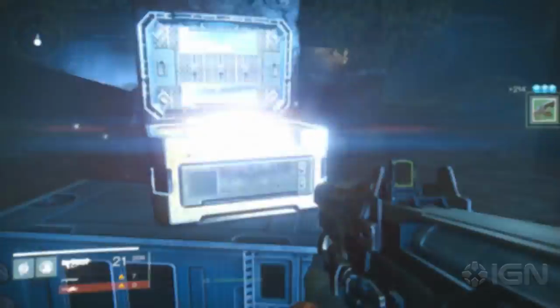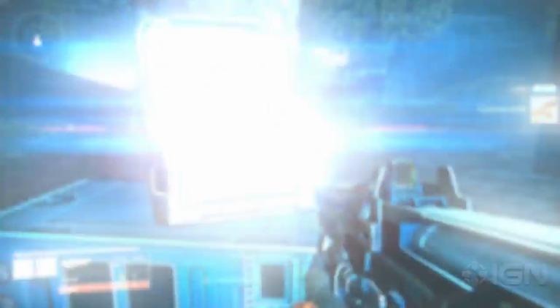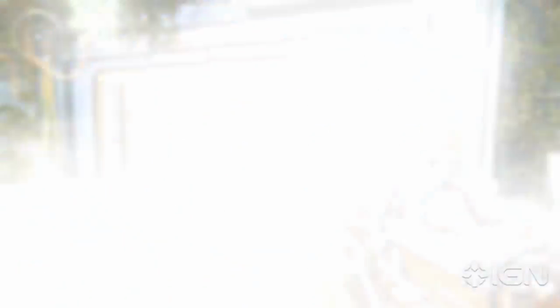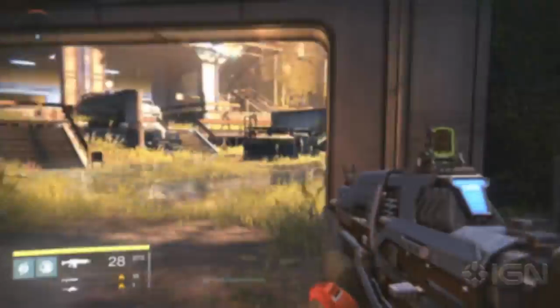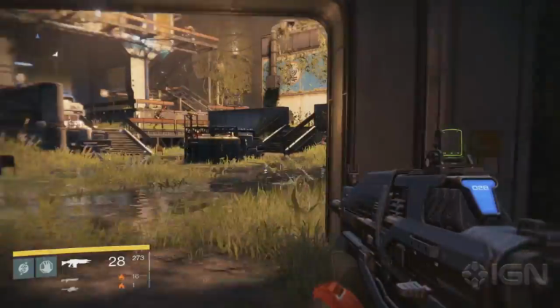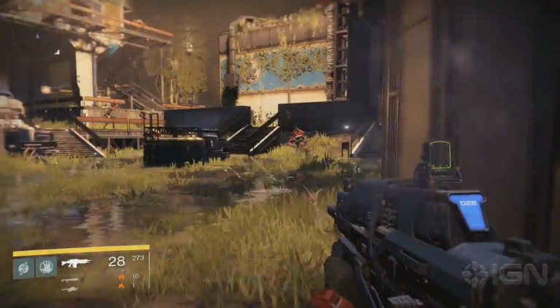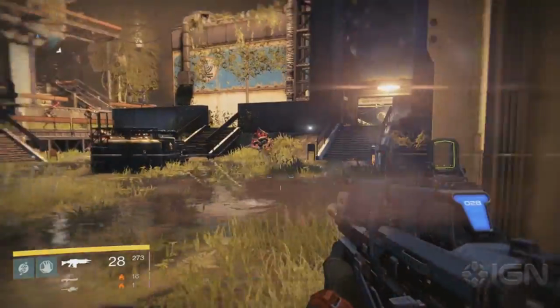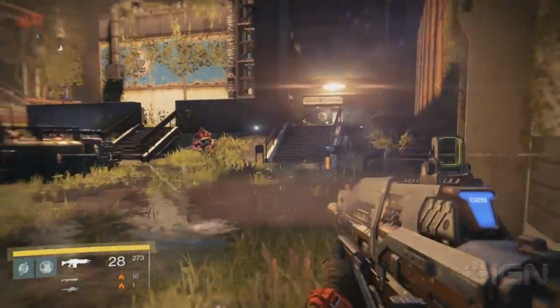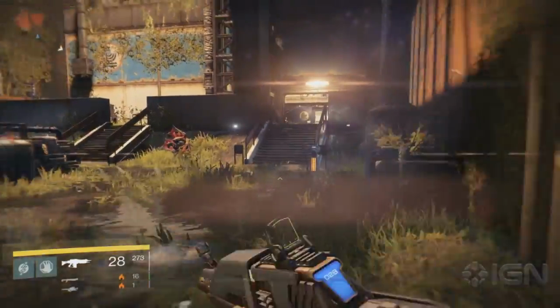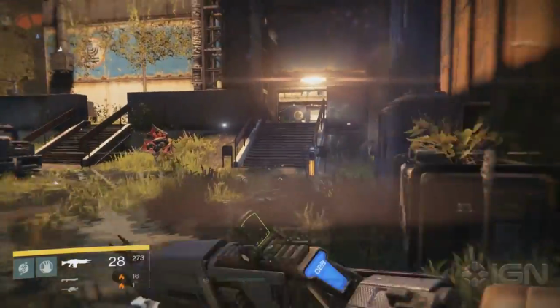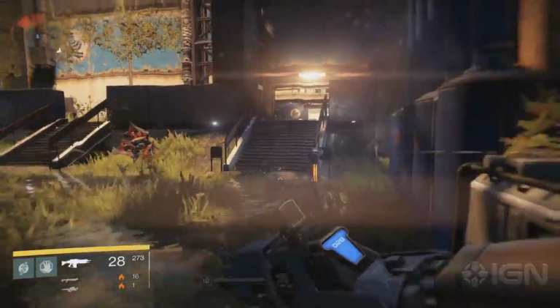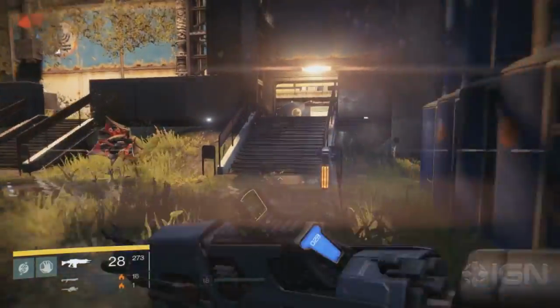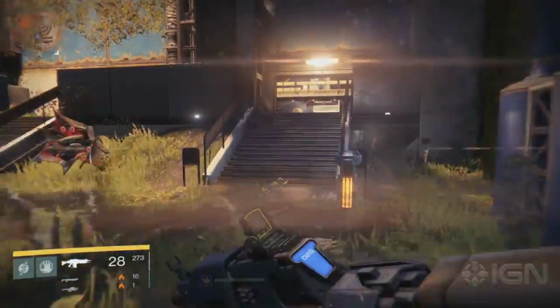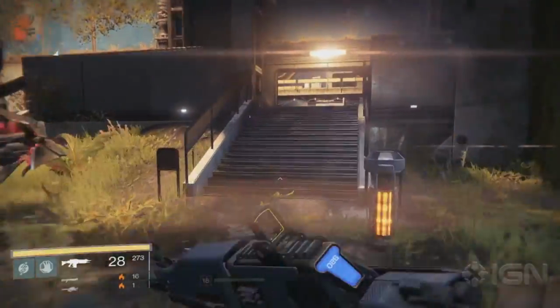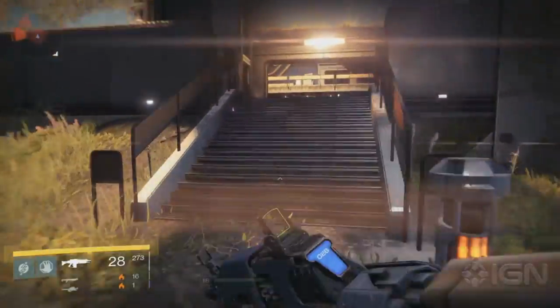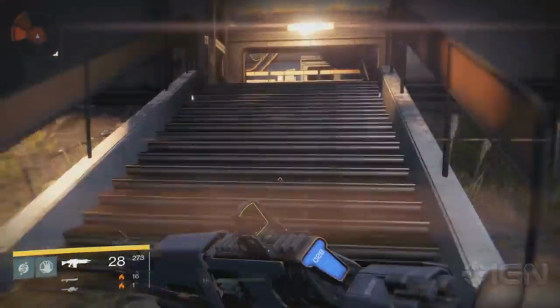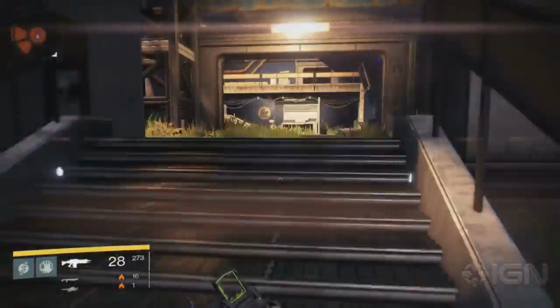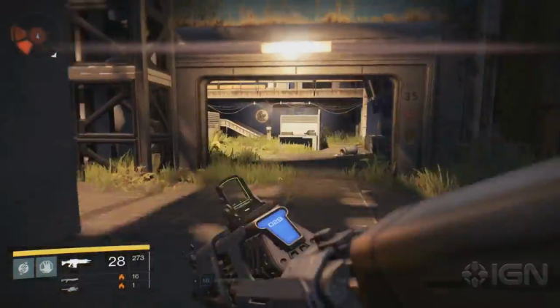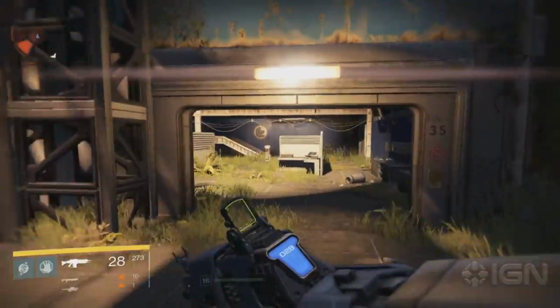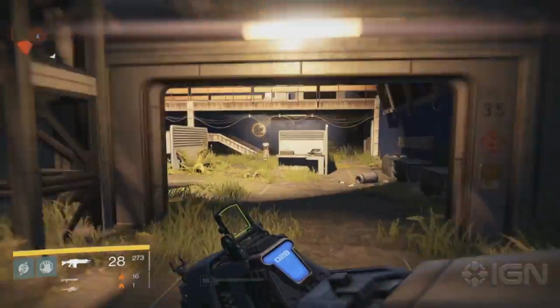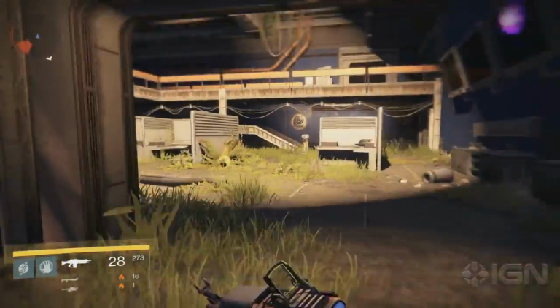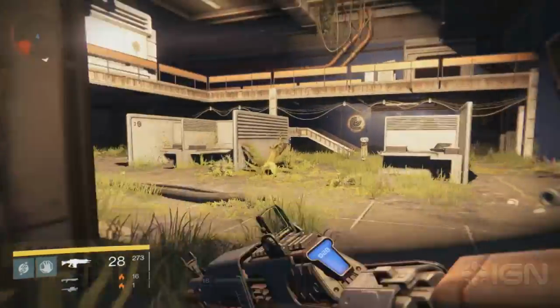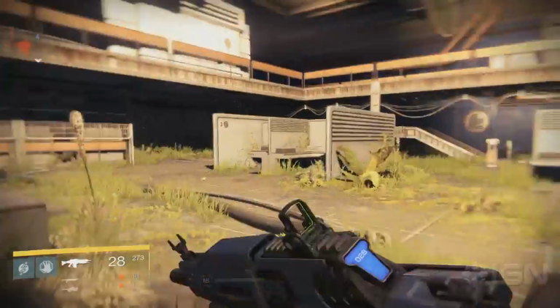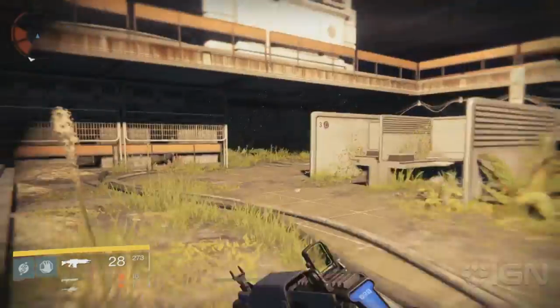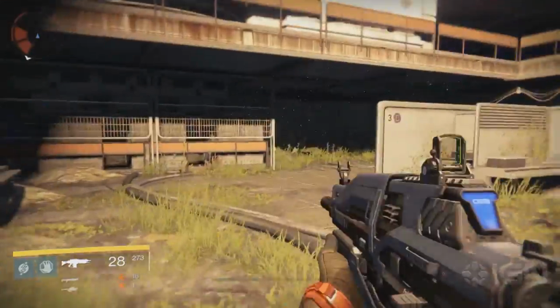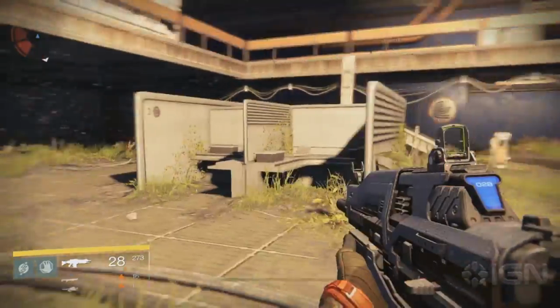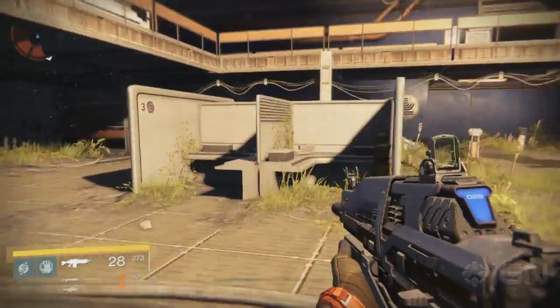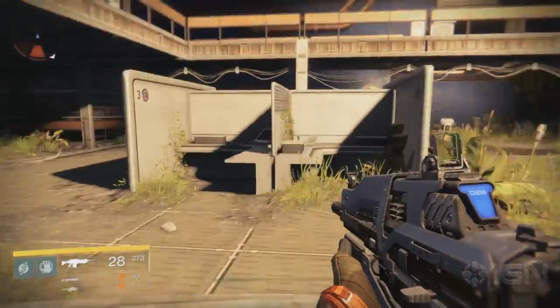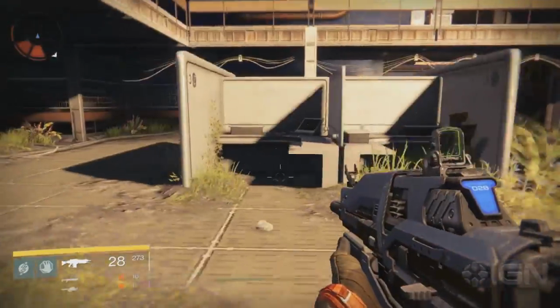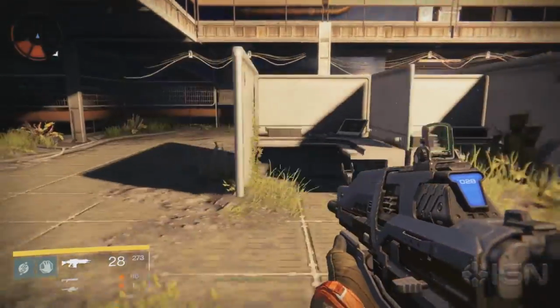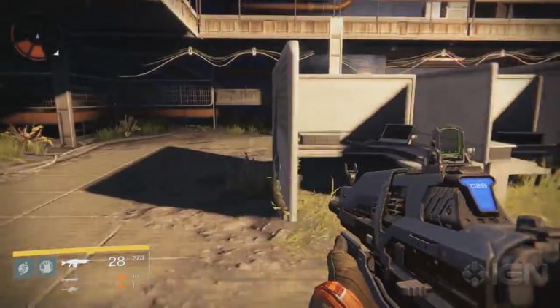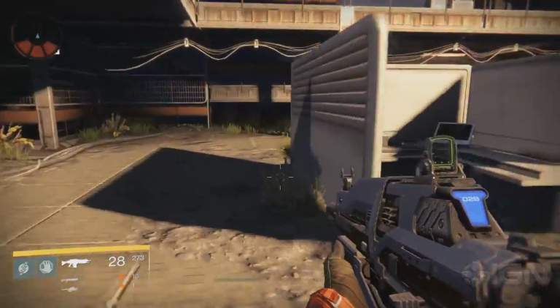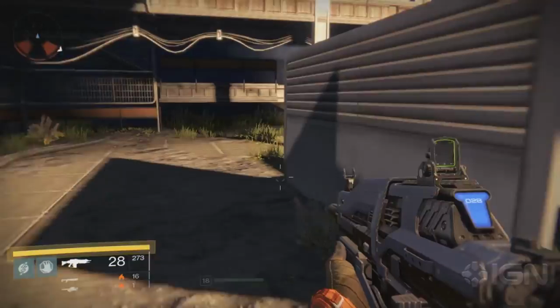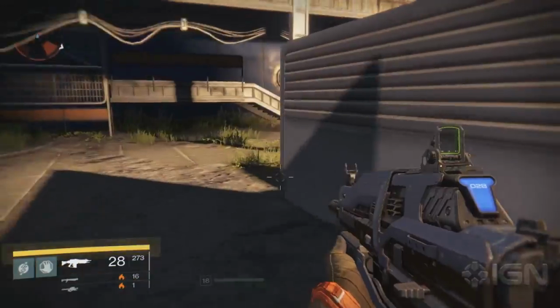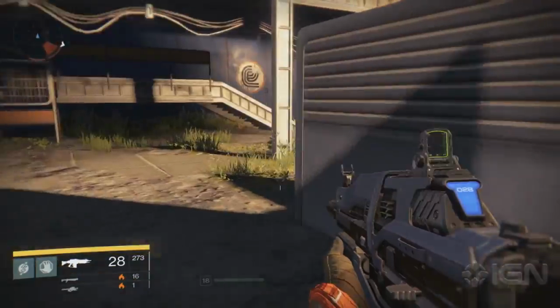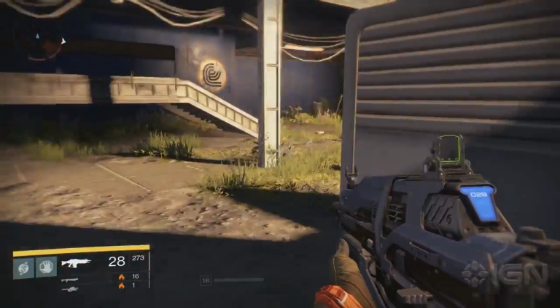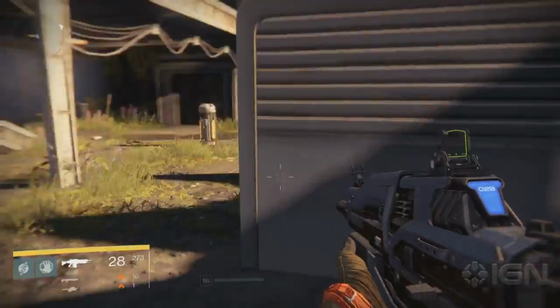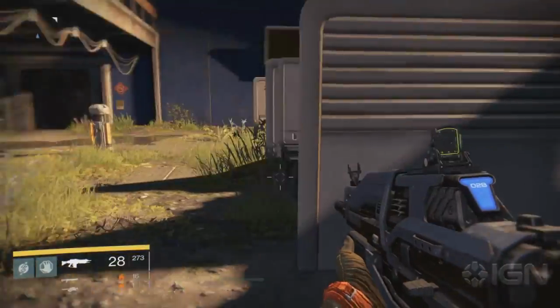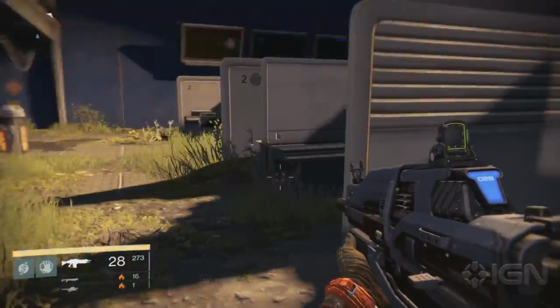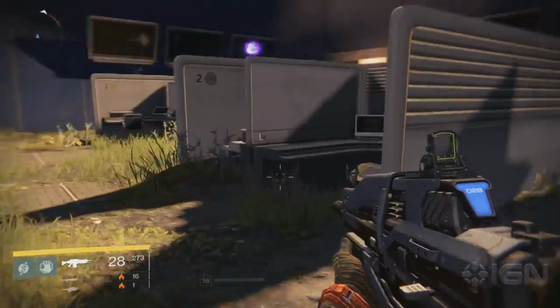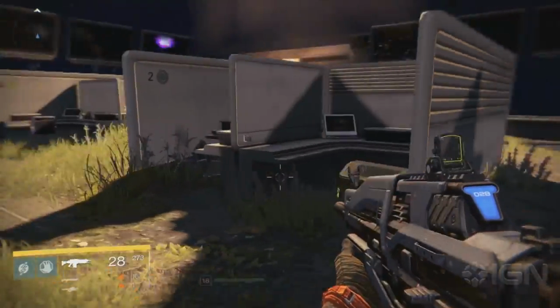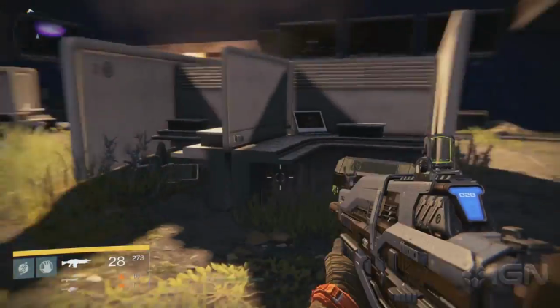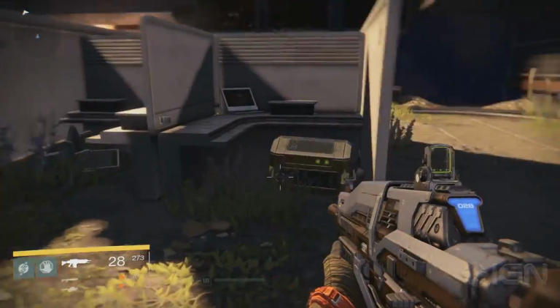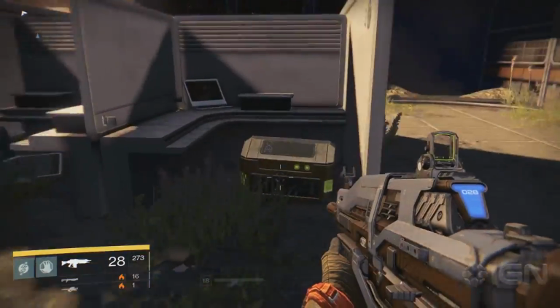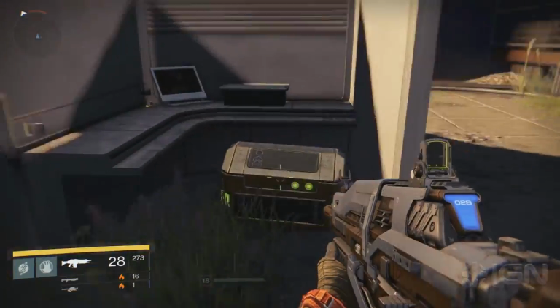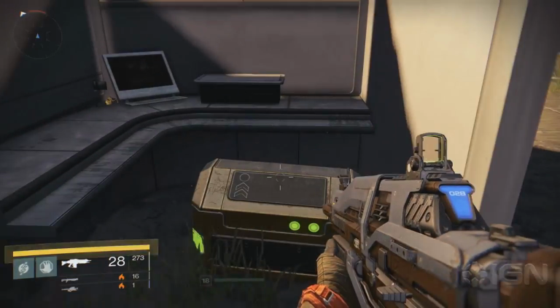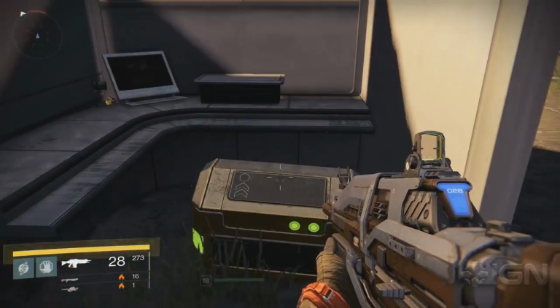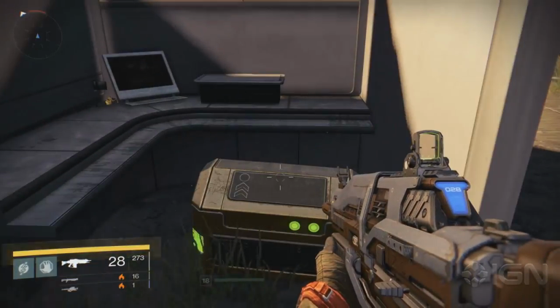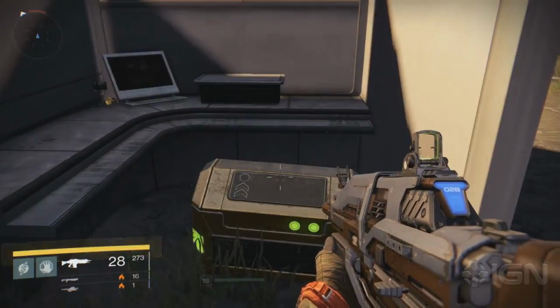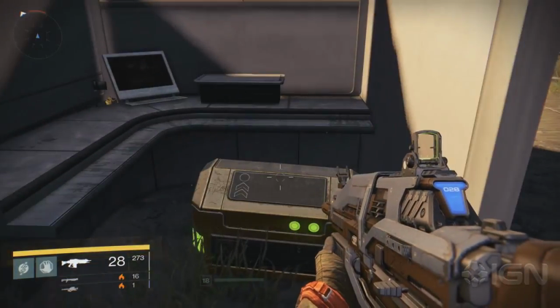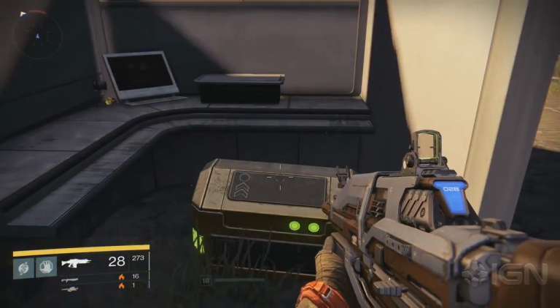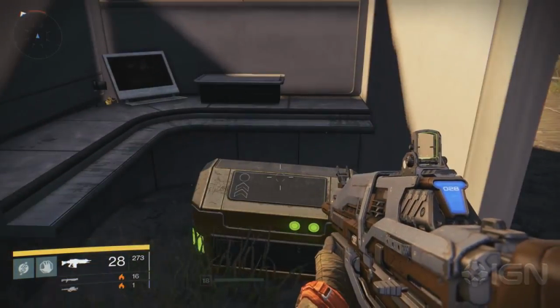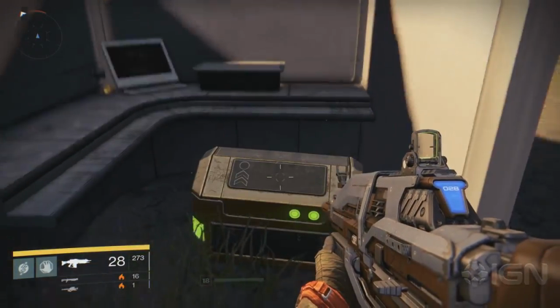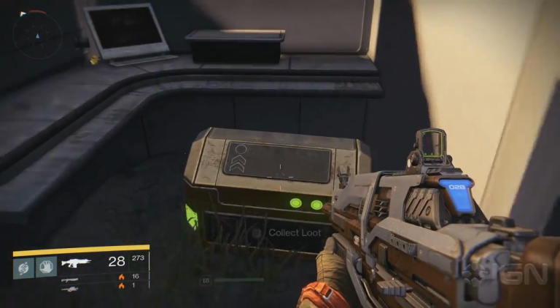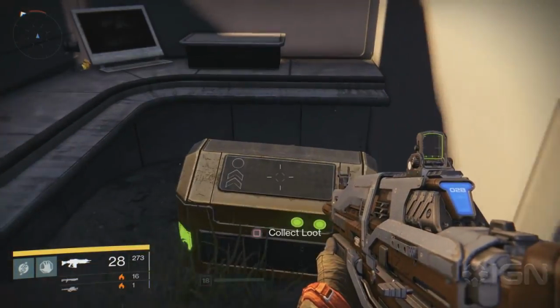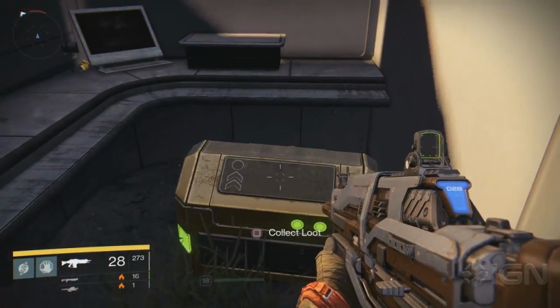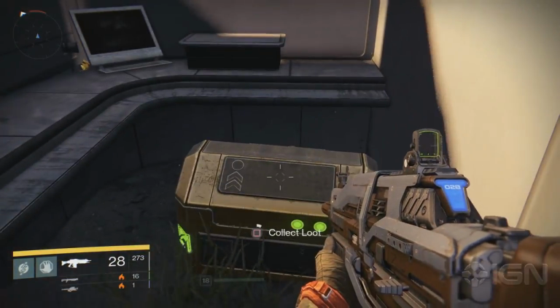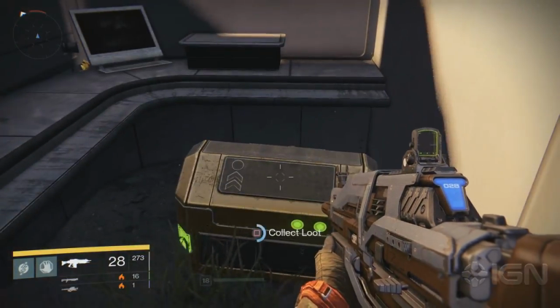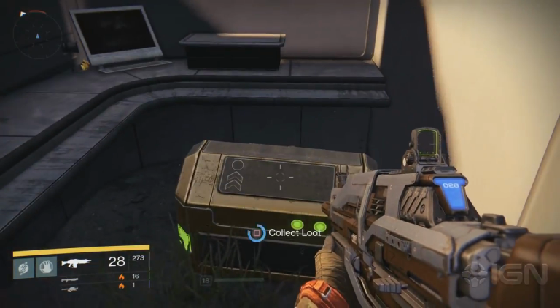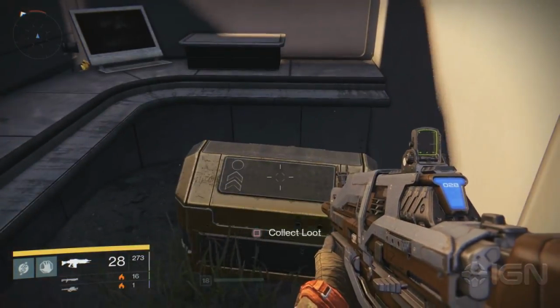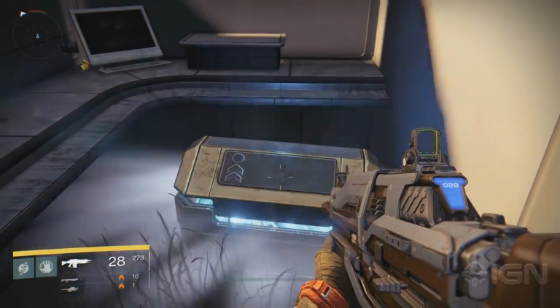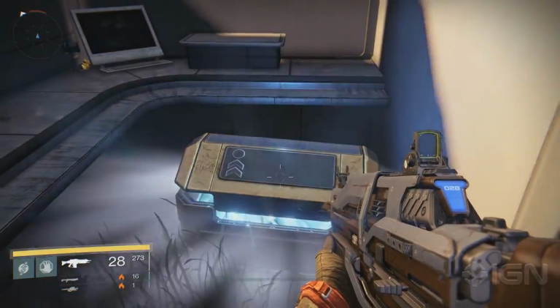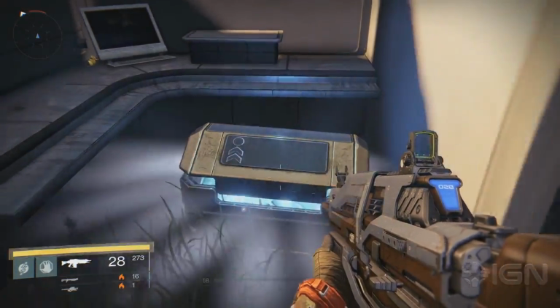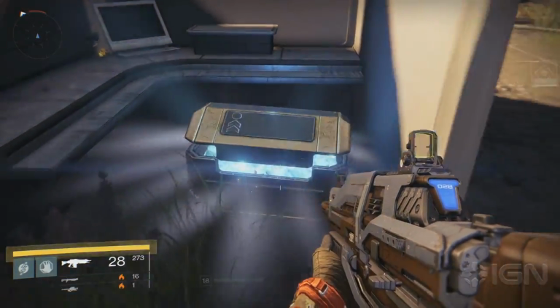In the N-Gen Branch, you can find a small office on the right filled with cubicles. Look in them and you'll find the next chest.